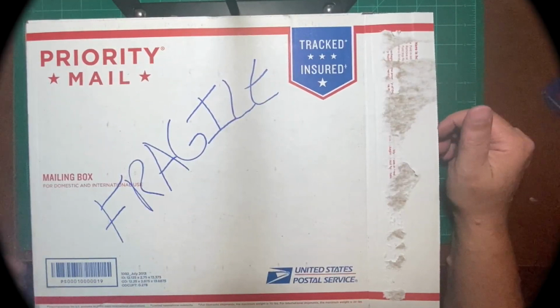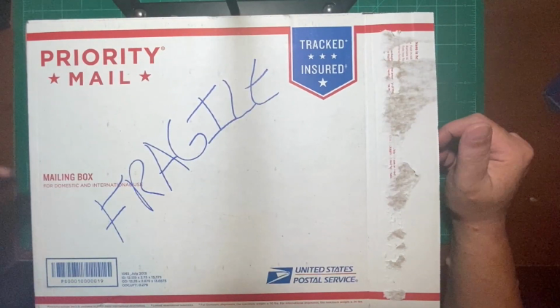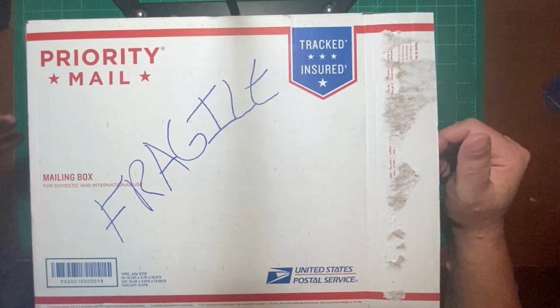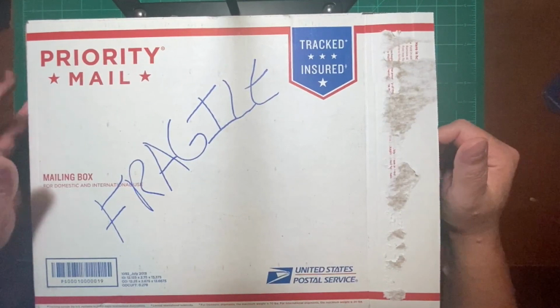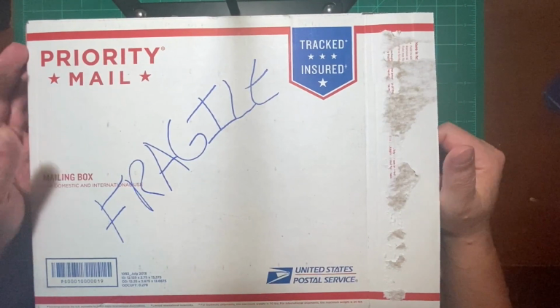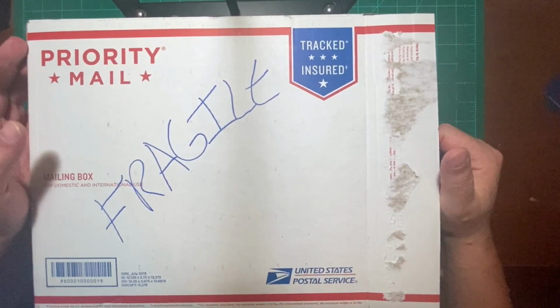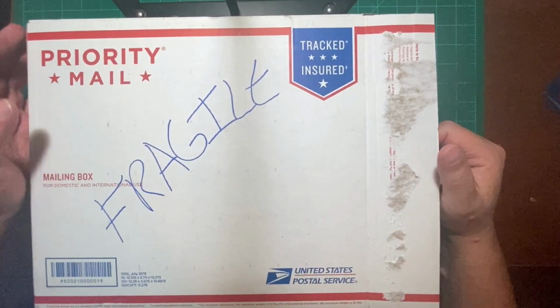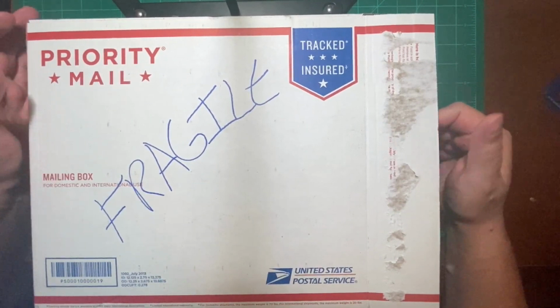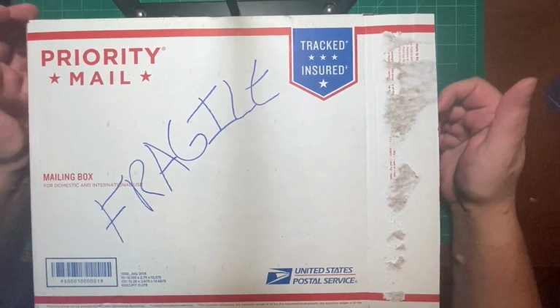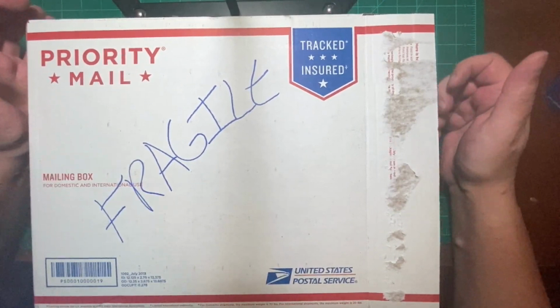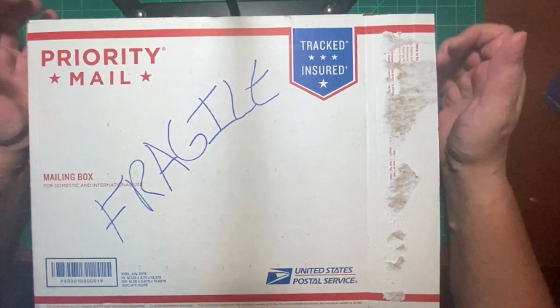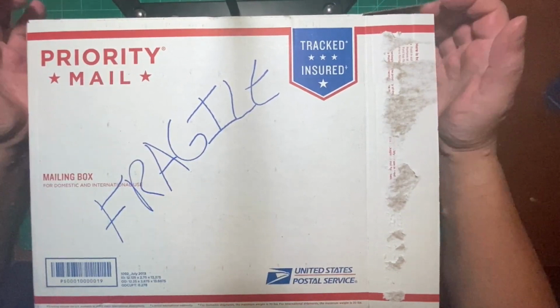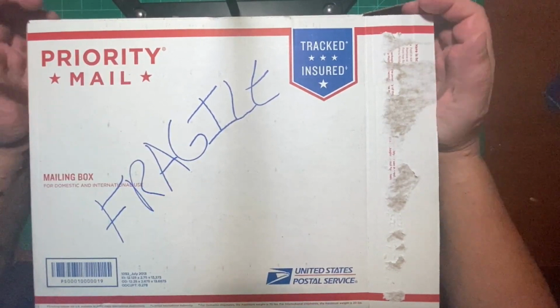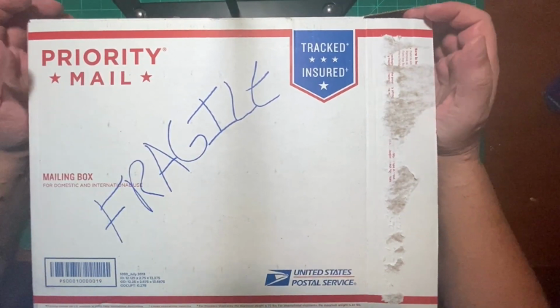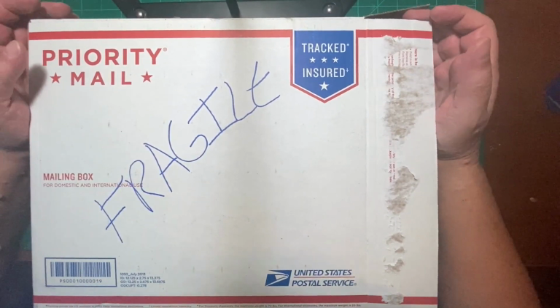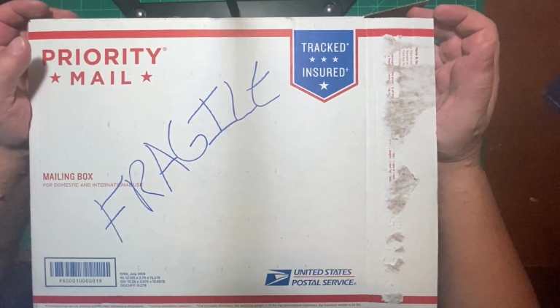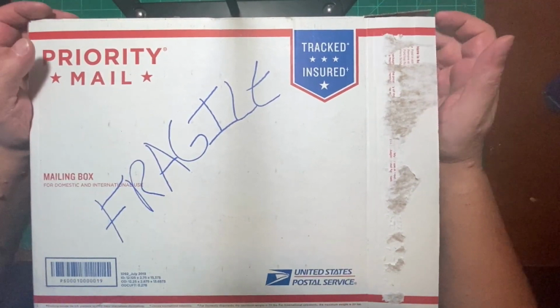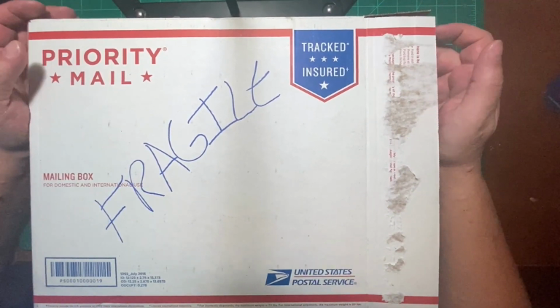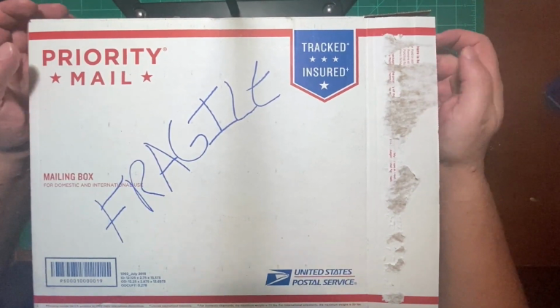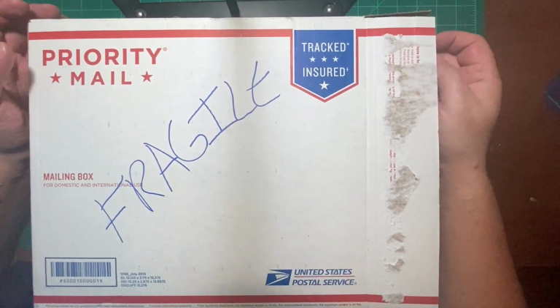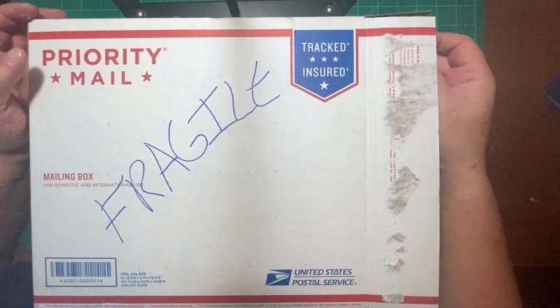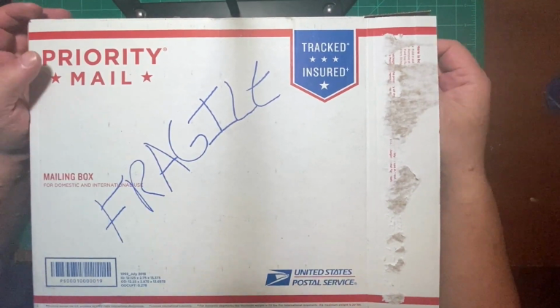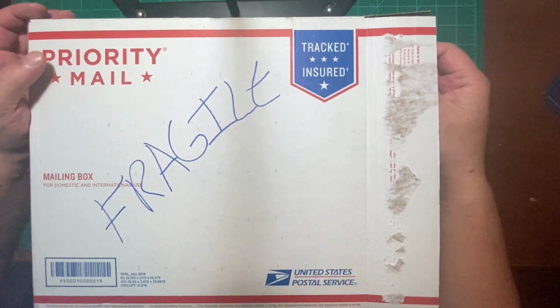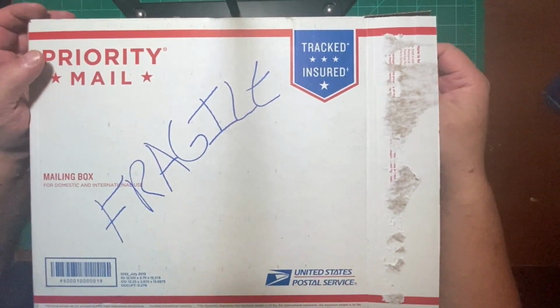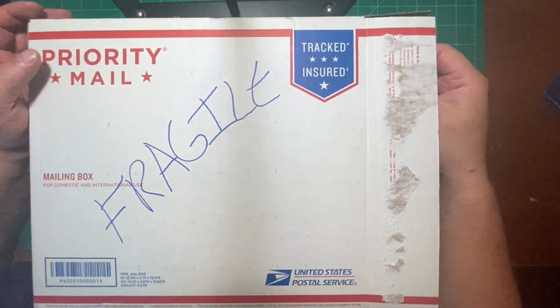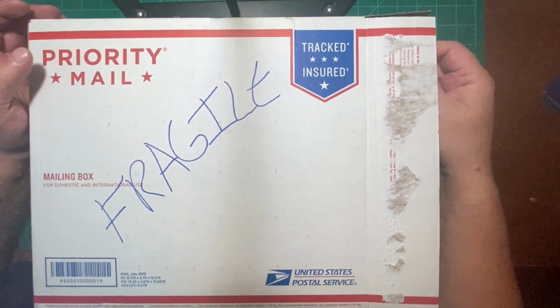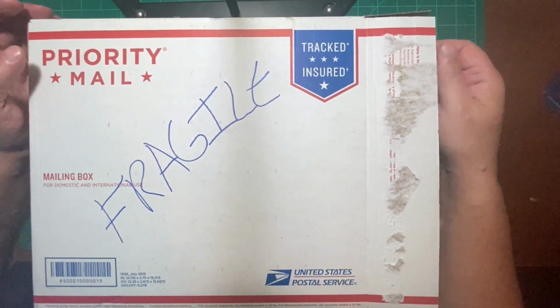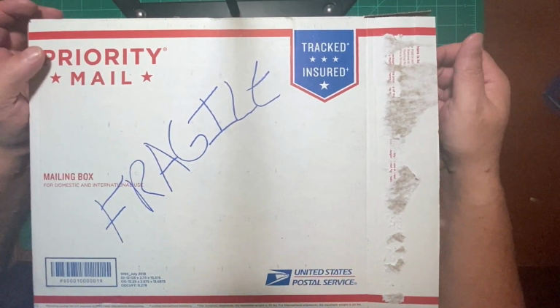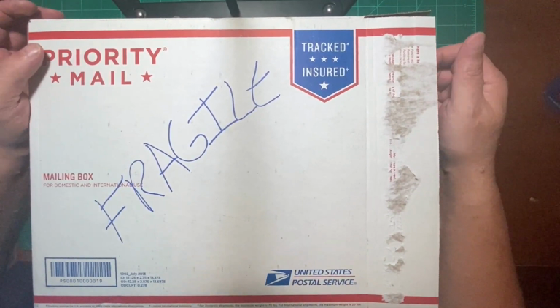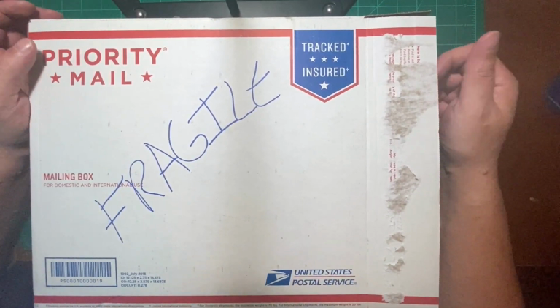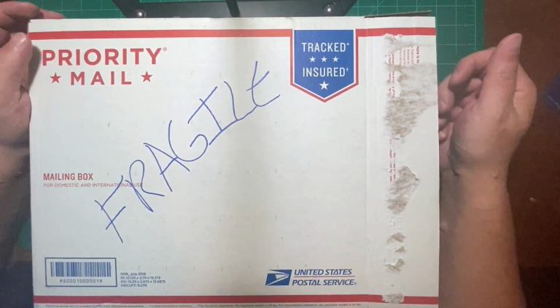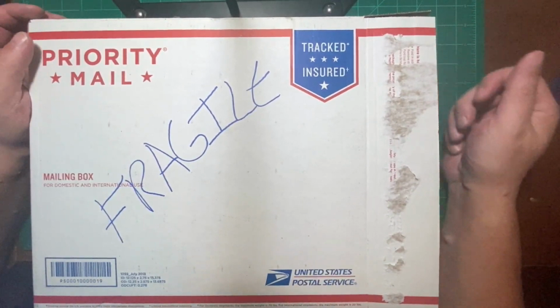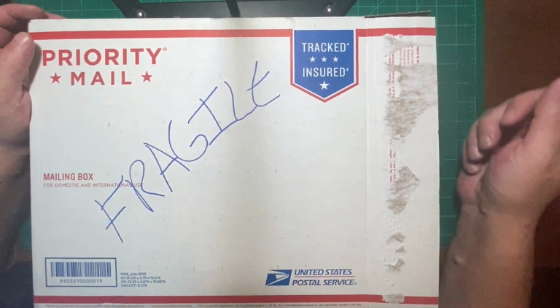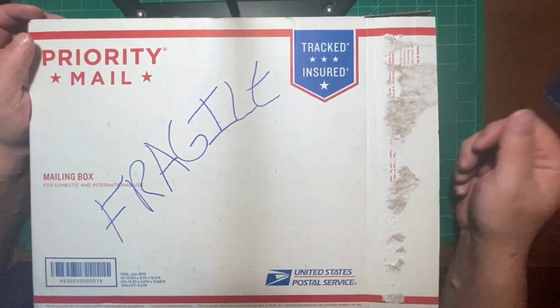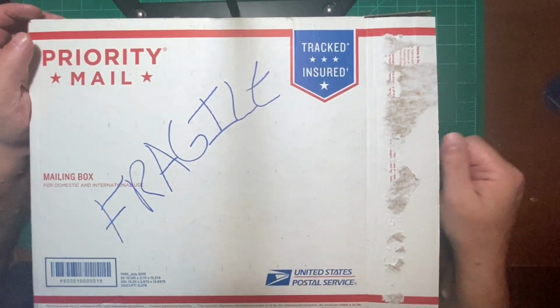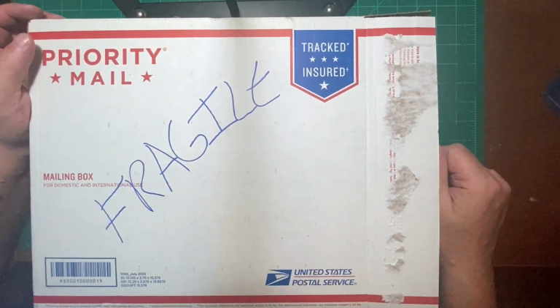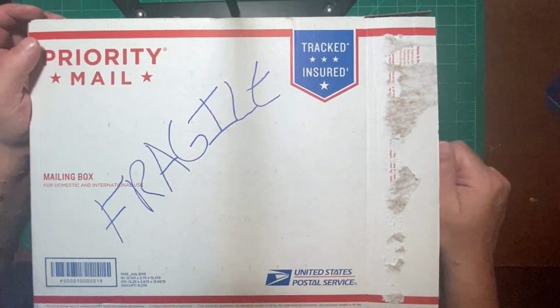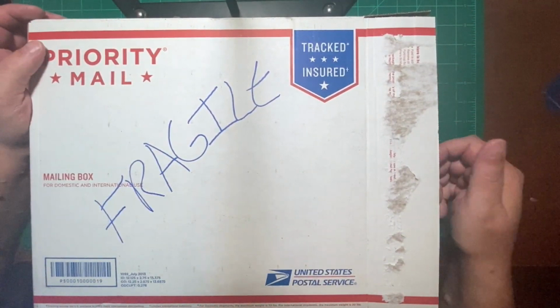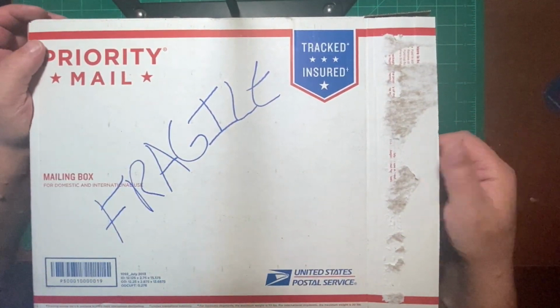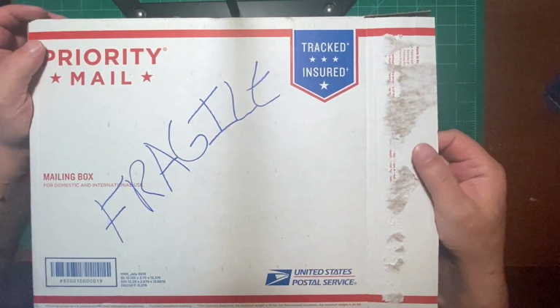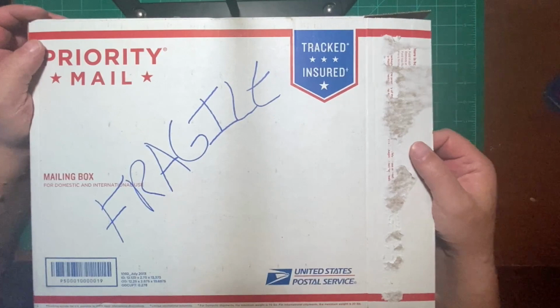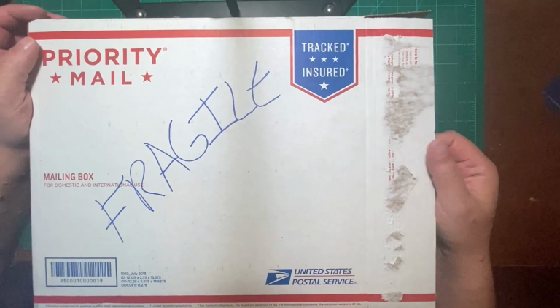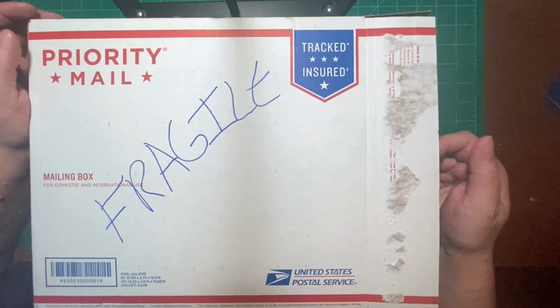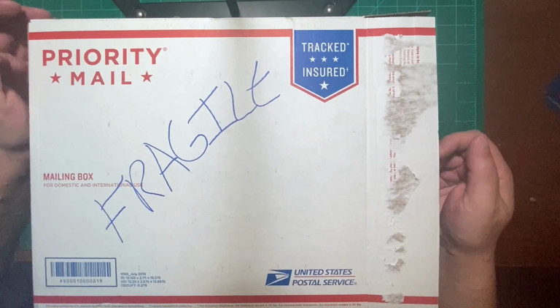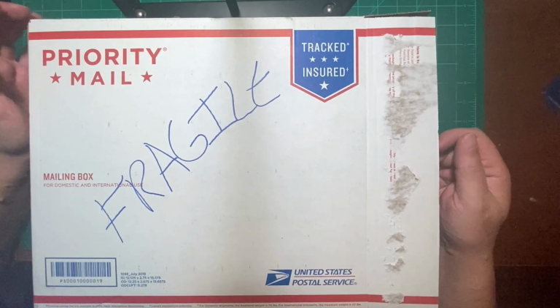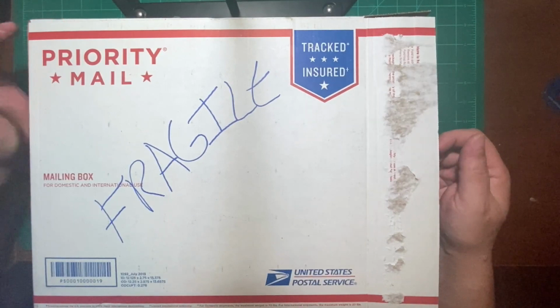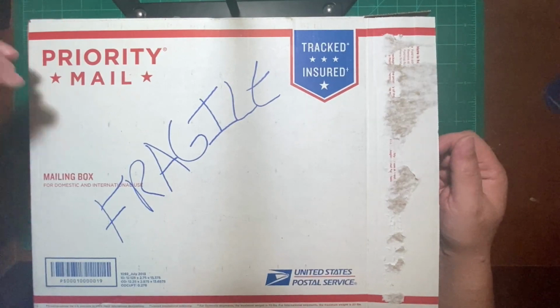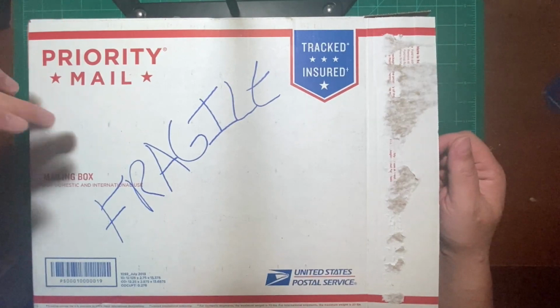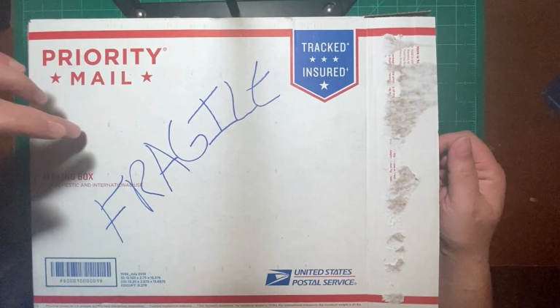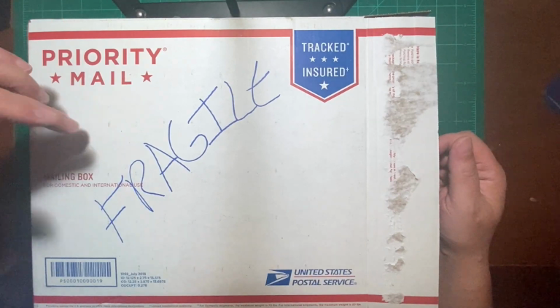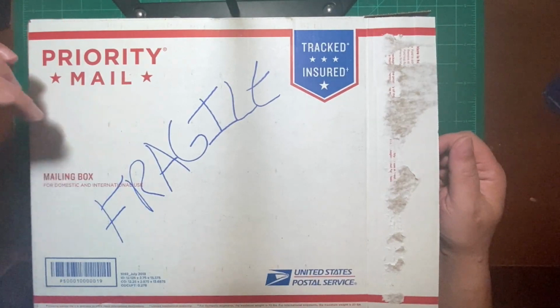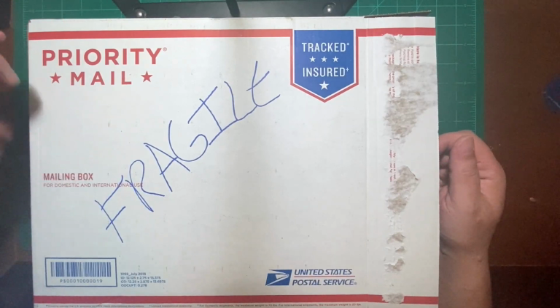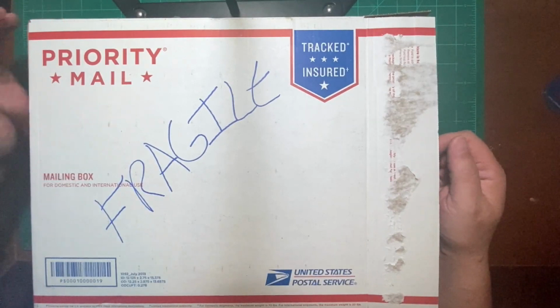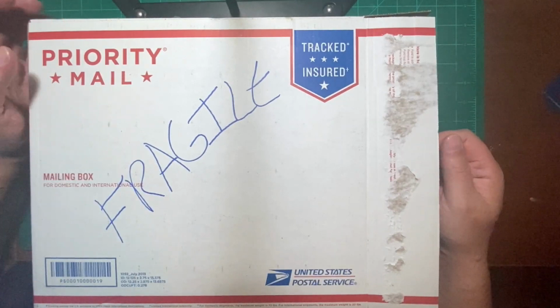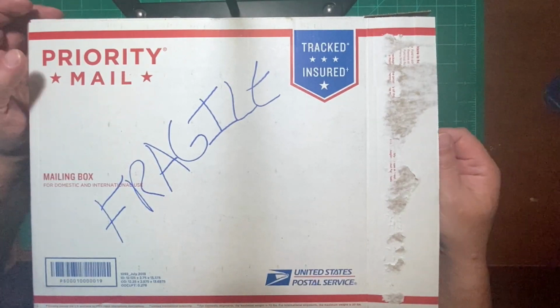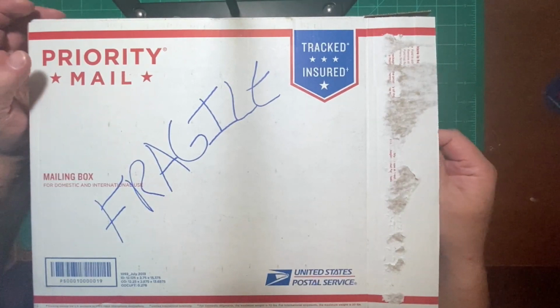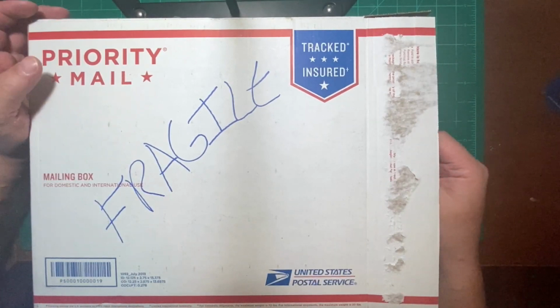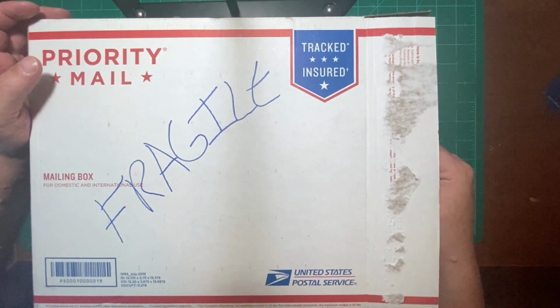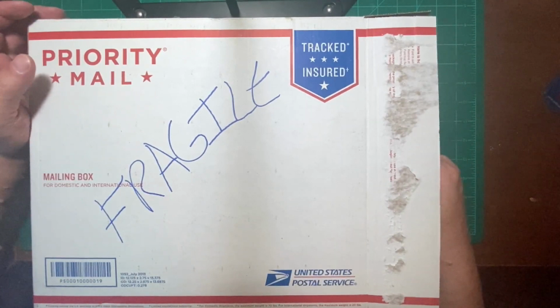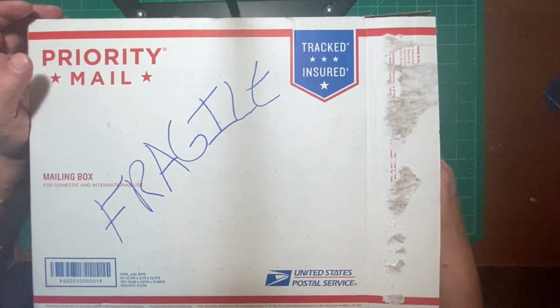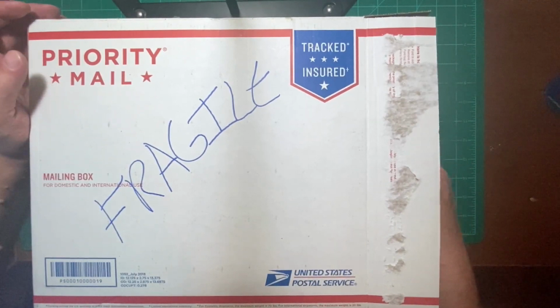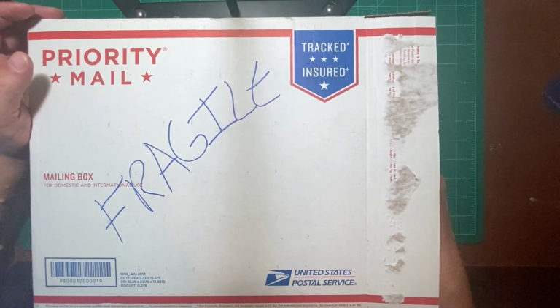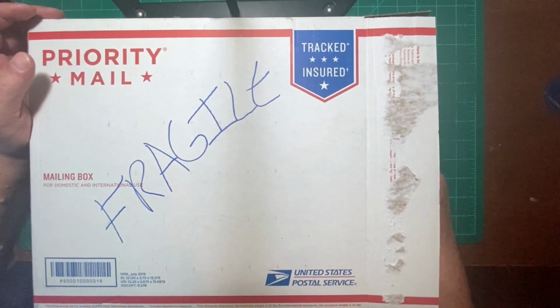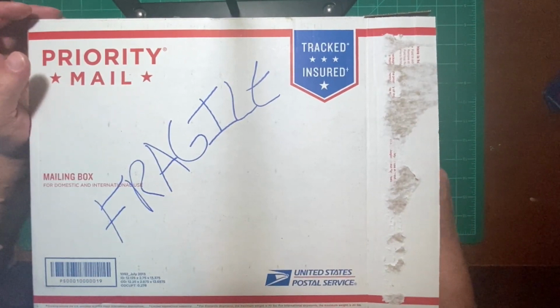Hey there, folks. All right, another box opening. So this one comes from Jason, the train freak.